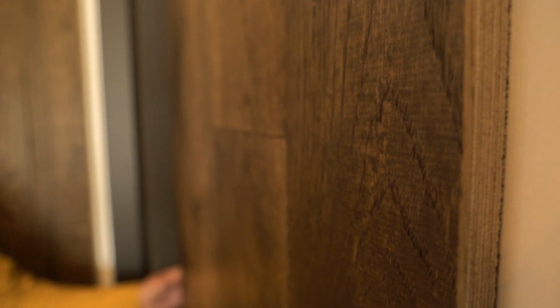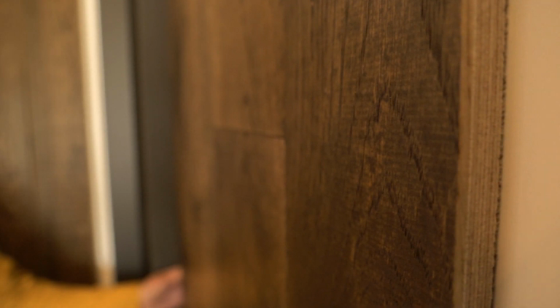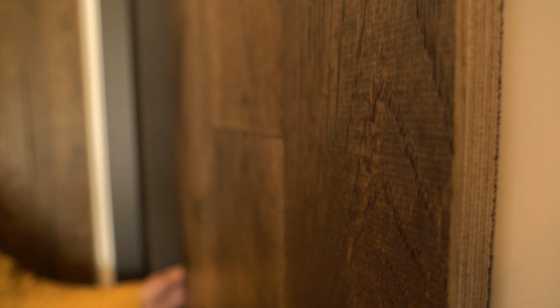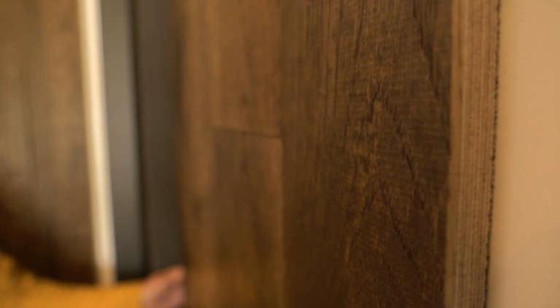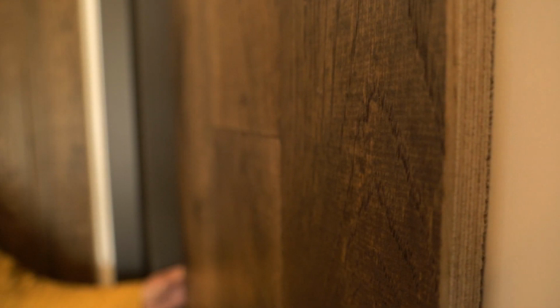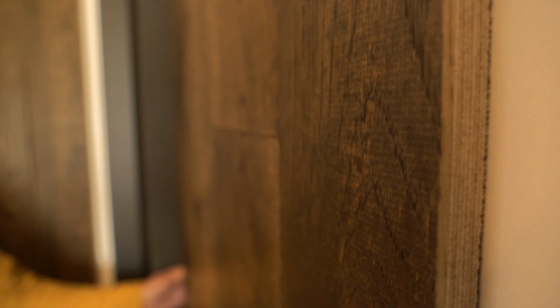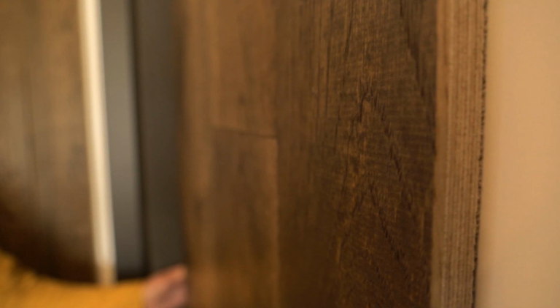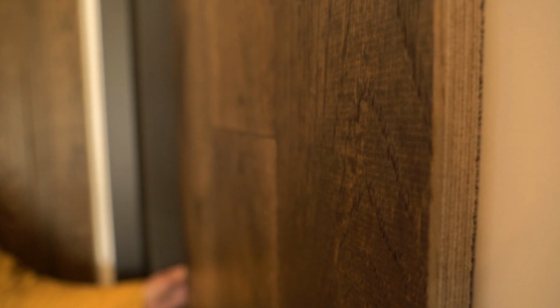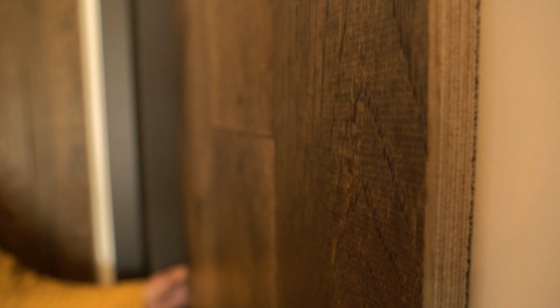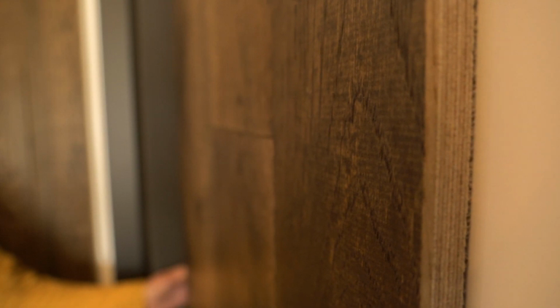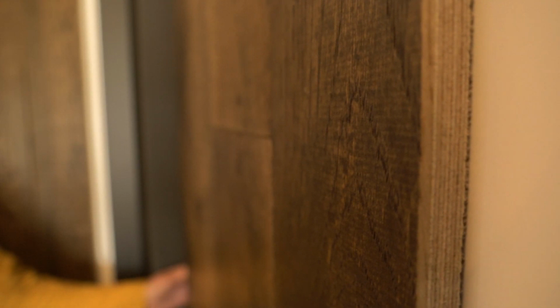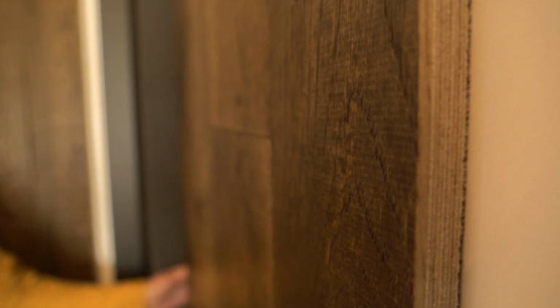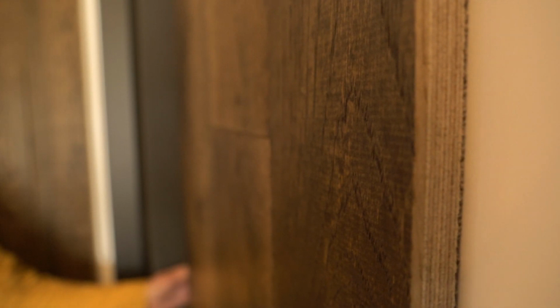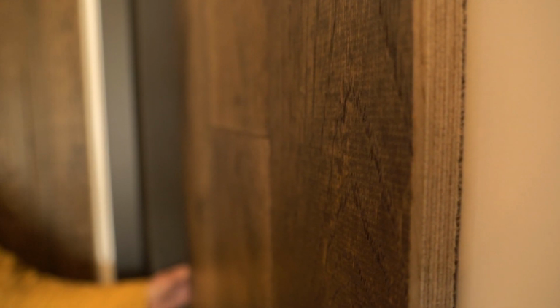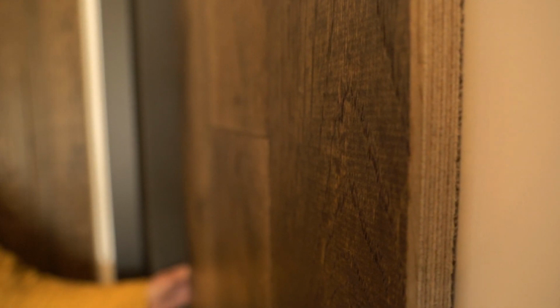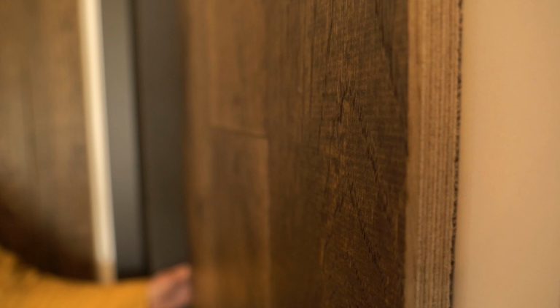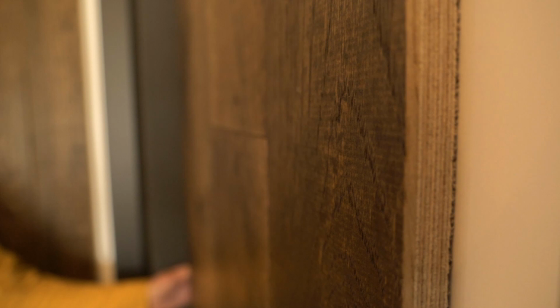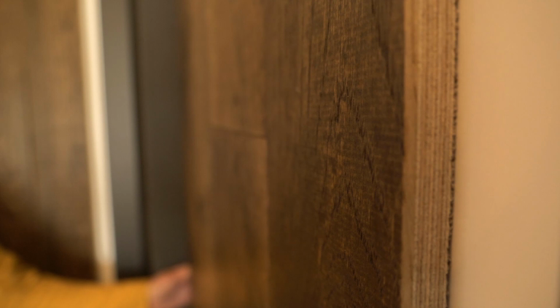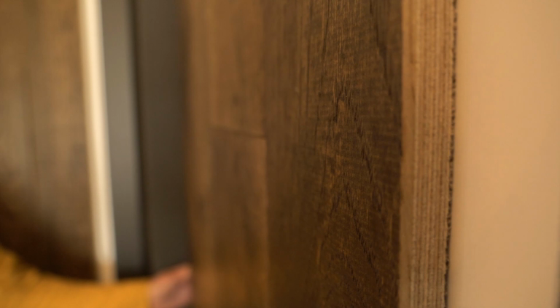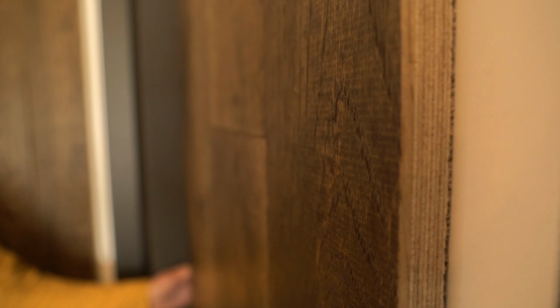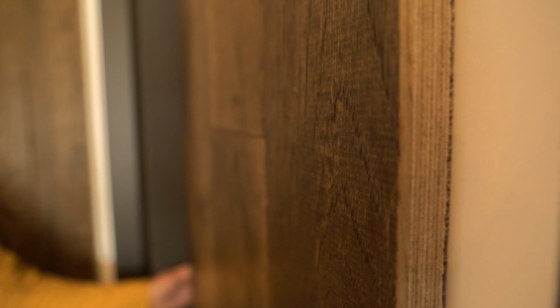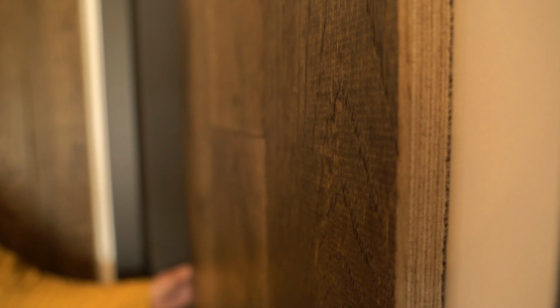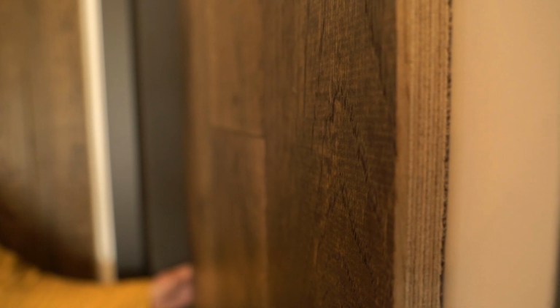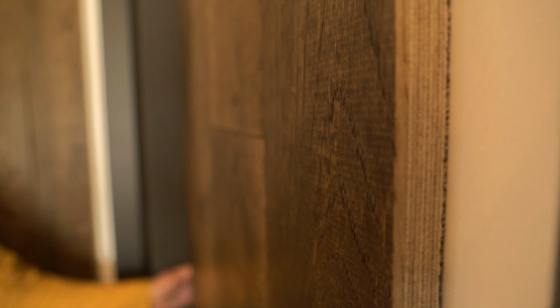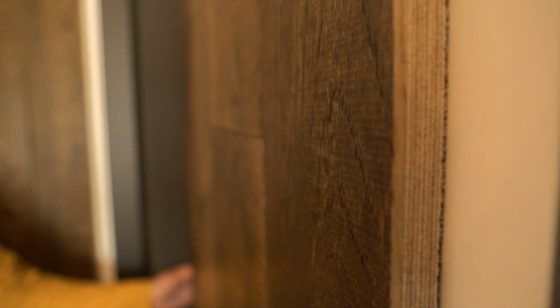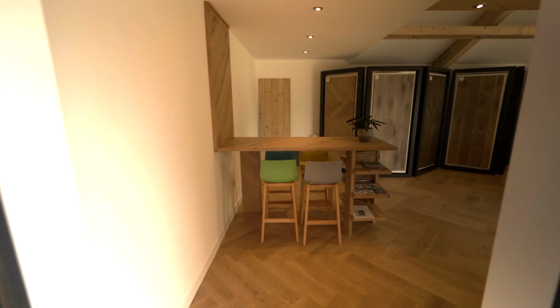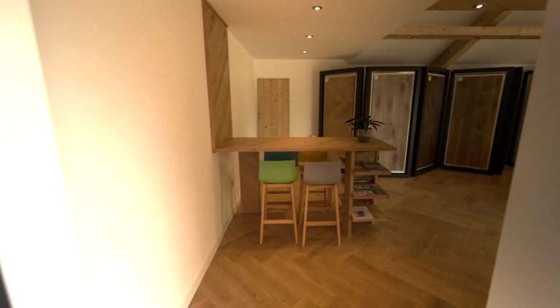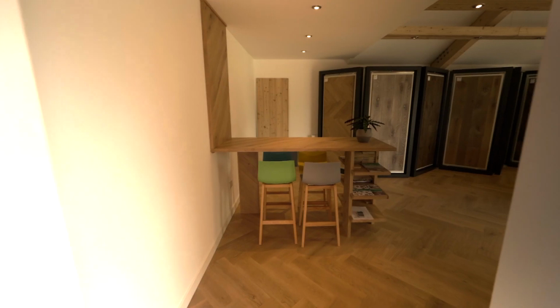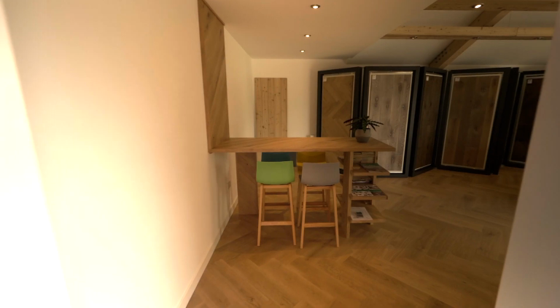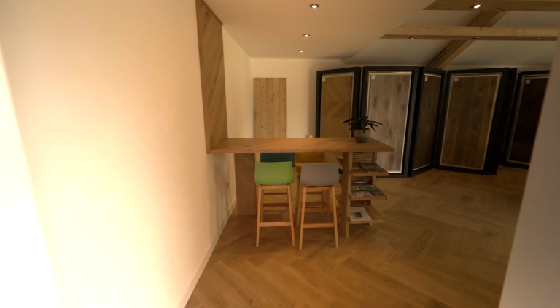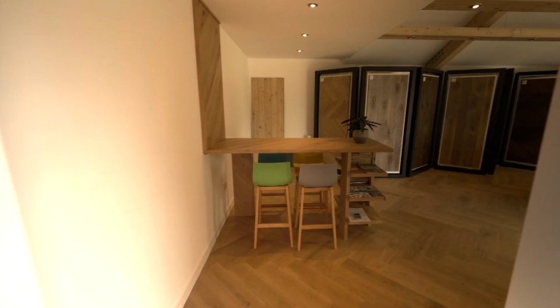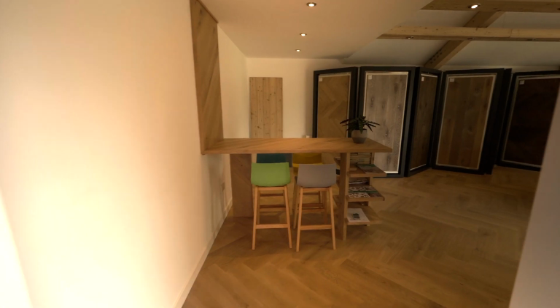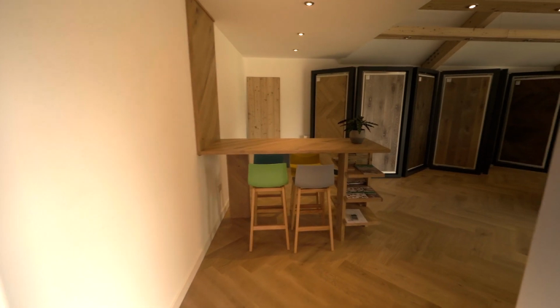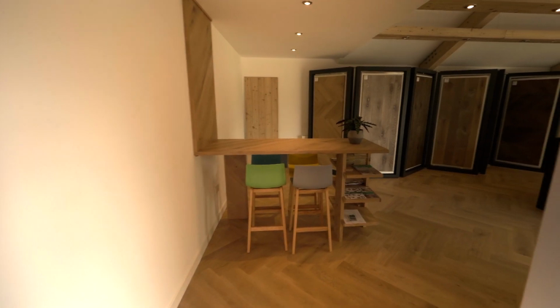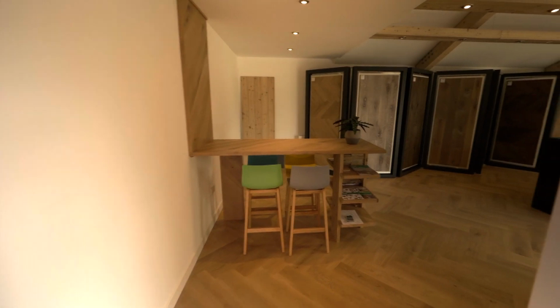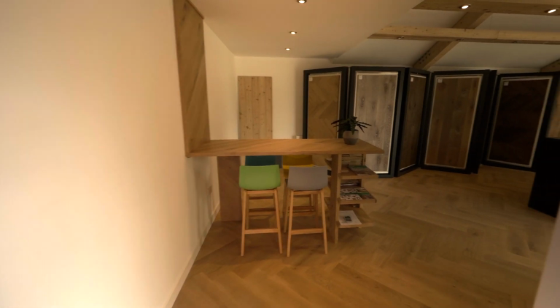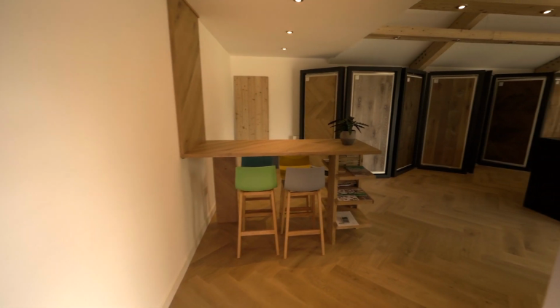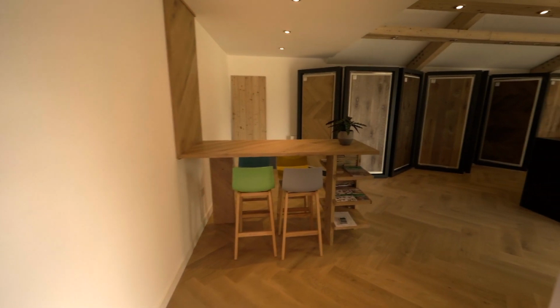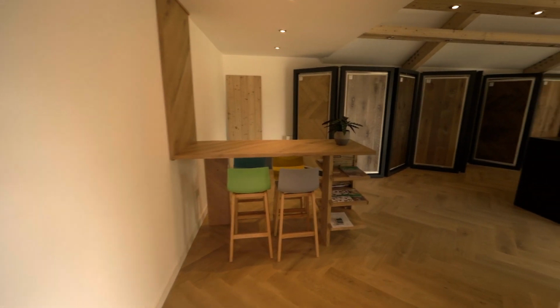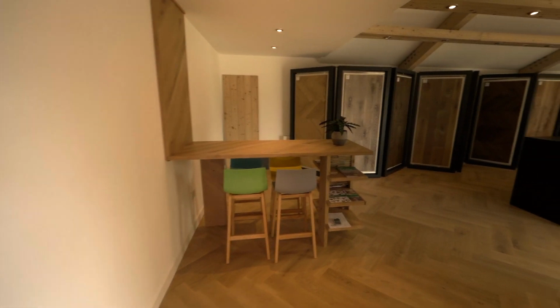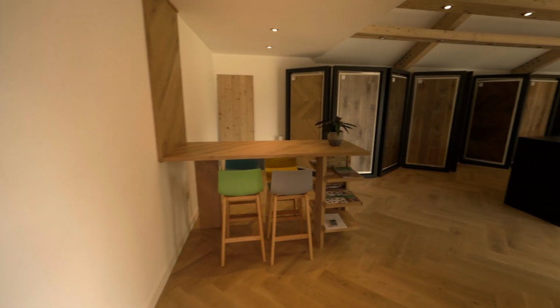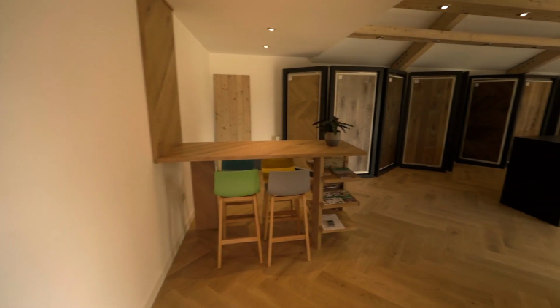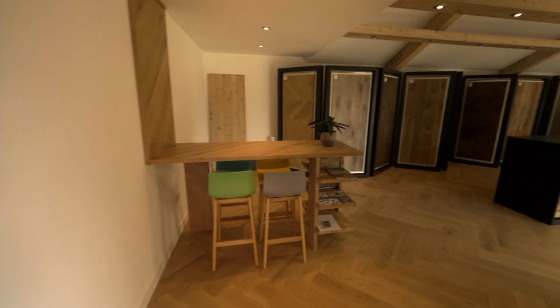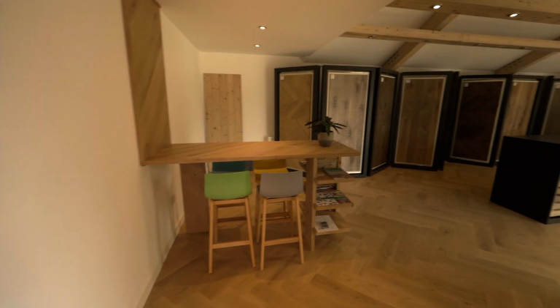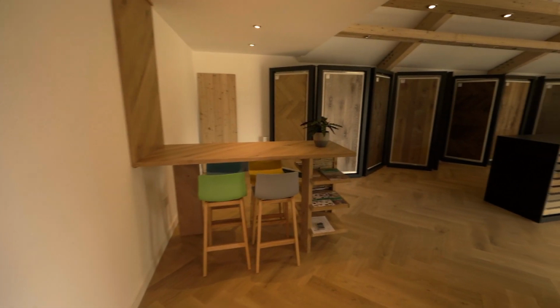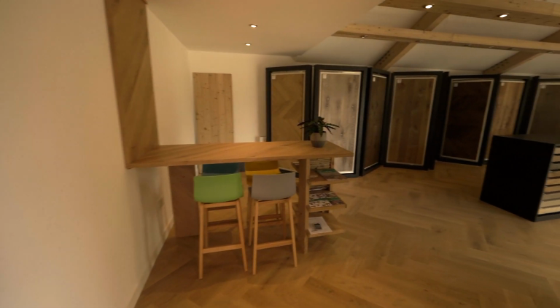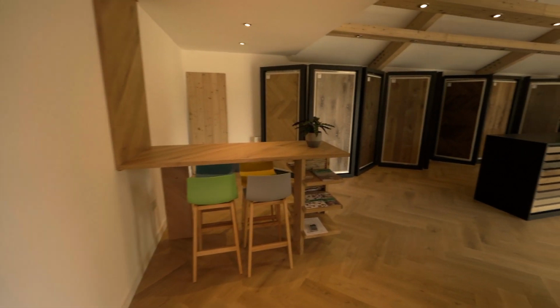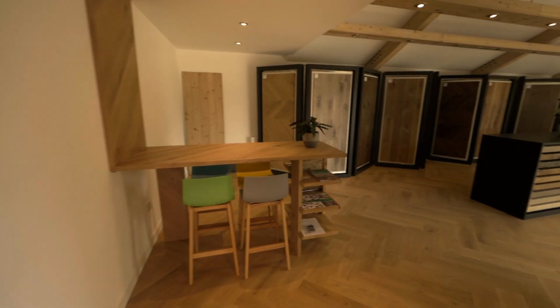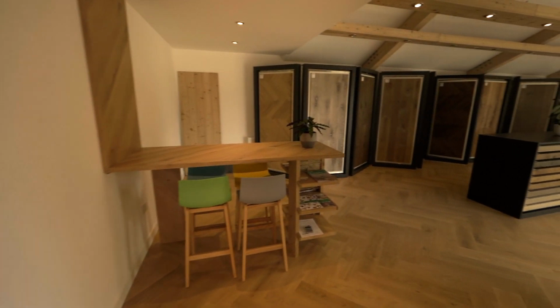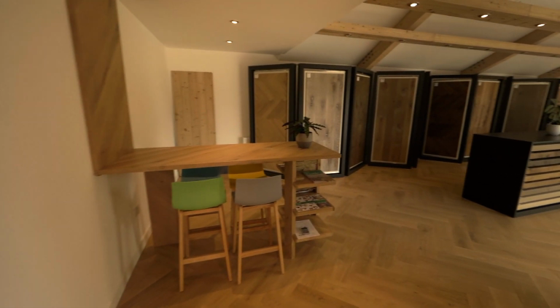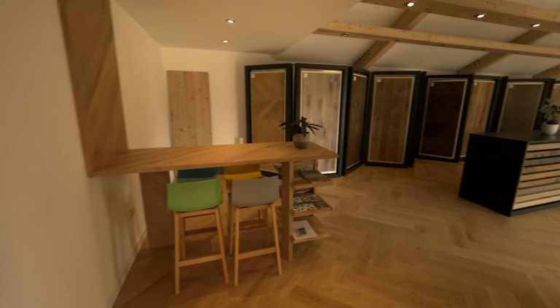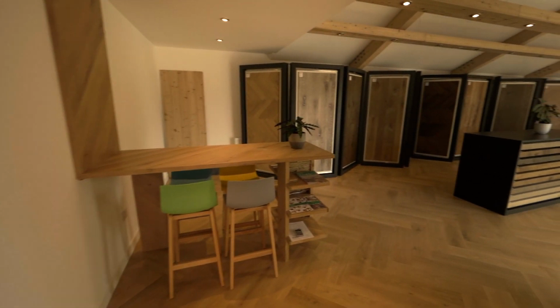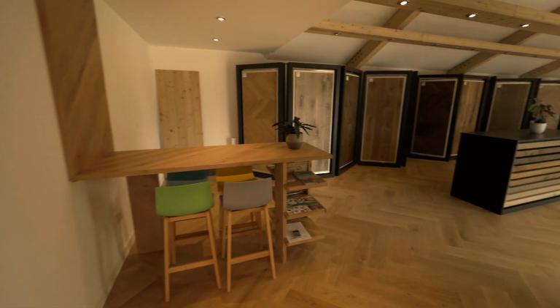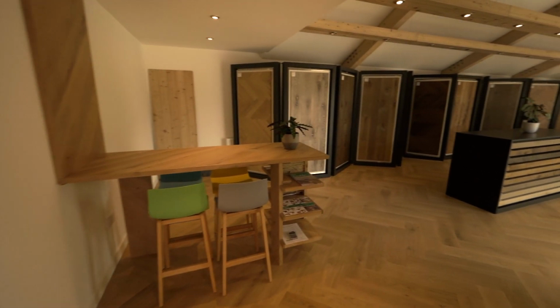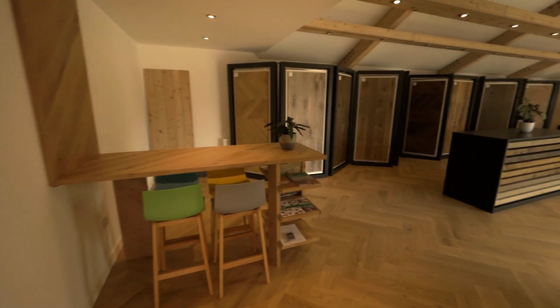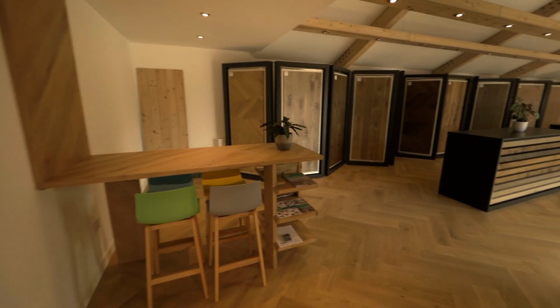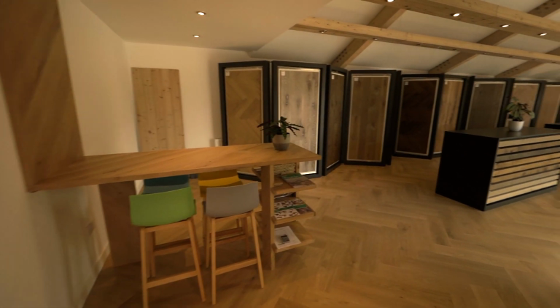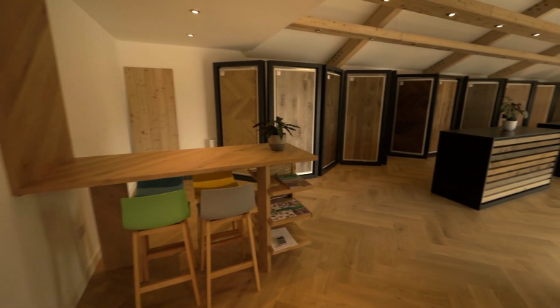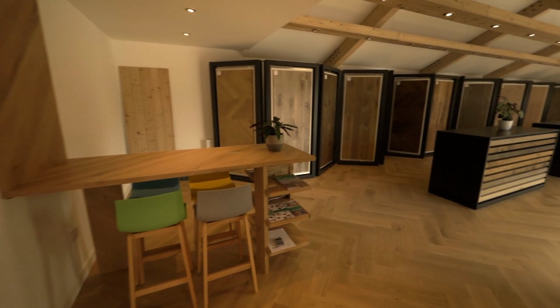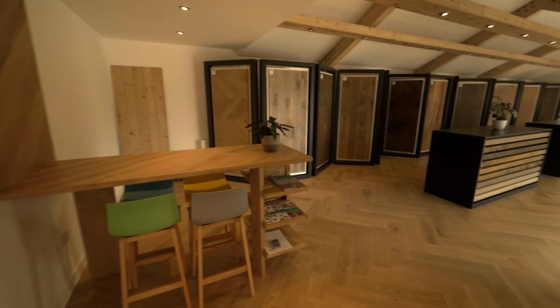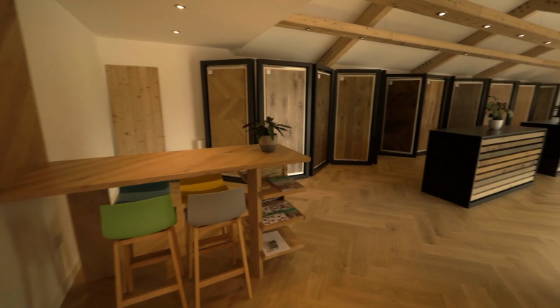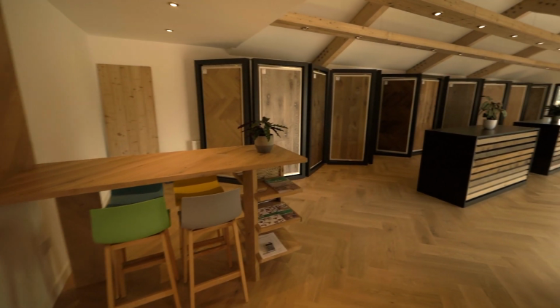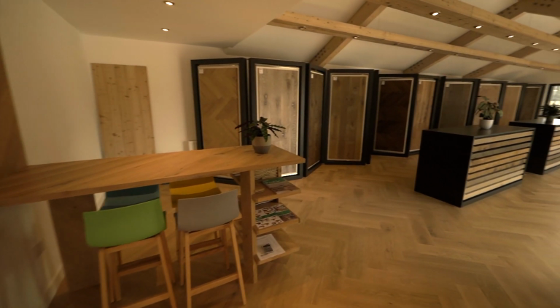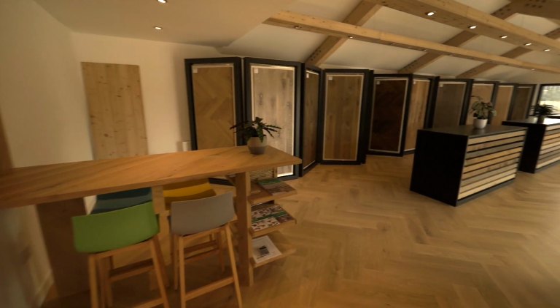Engineered boards are best suited for underfloor heating. Our showroom hosts a large selection of flooring options to choose from.